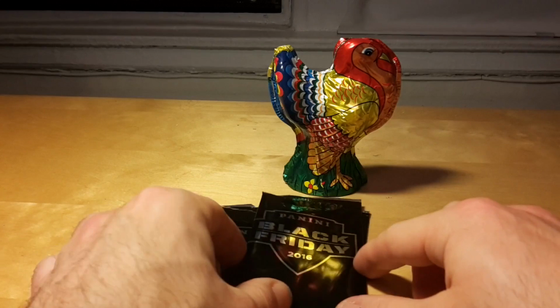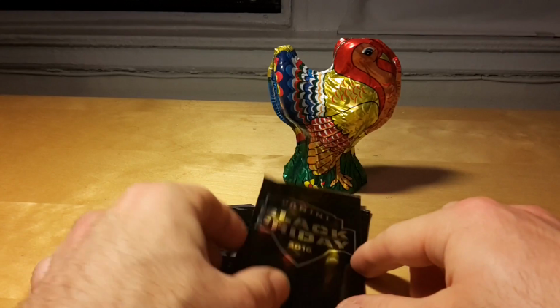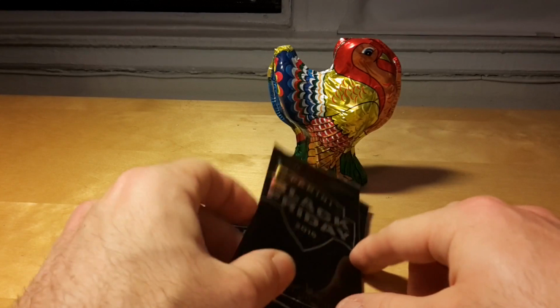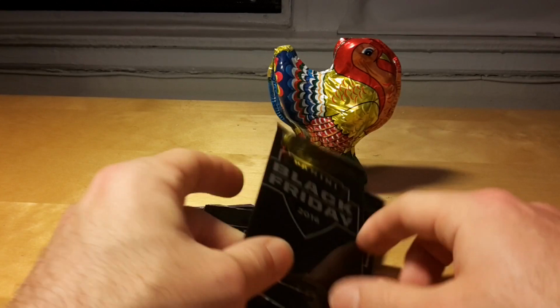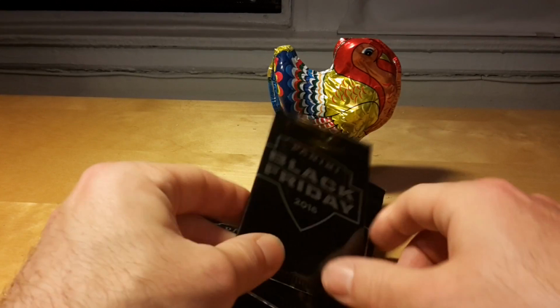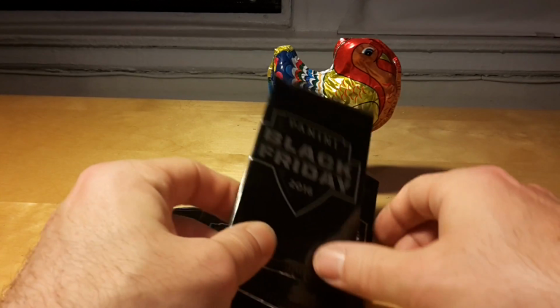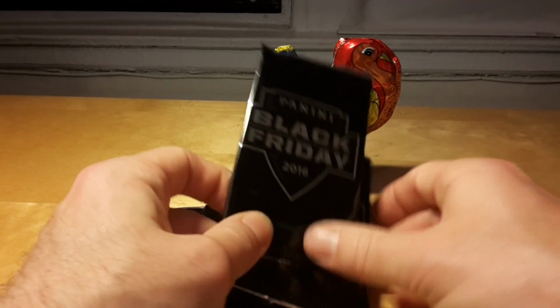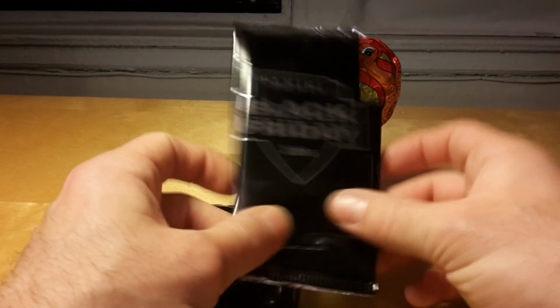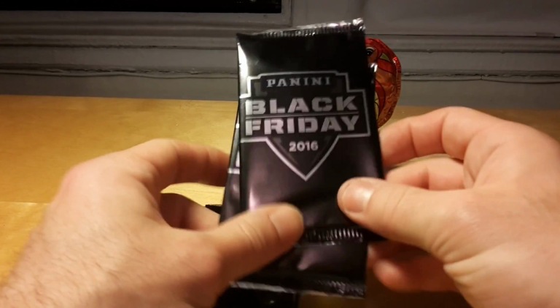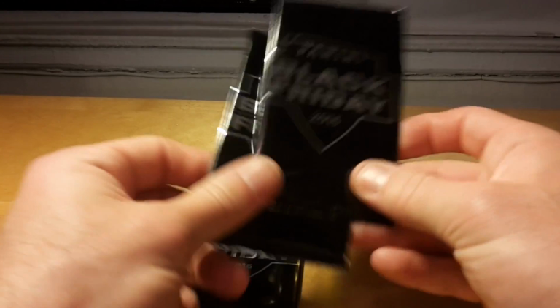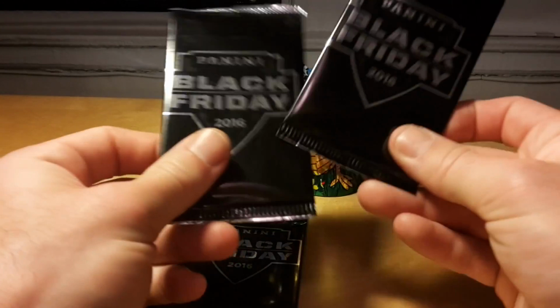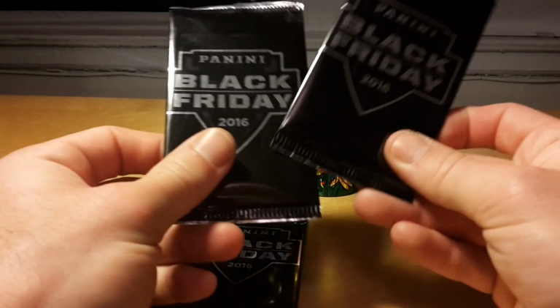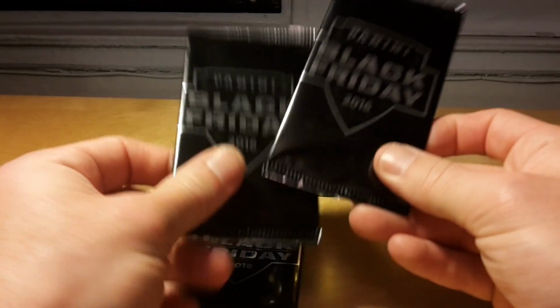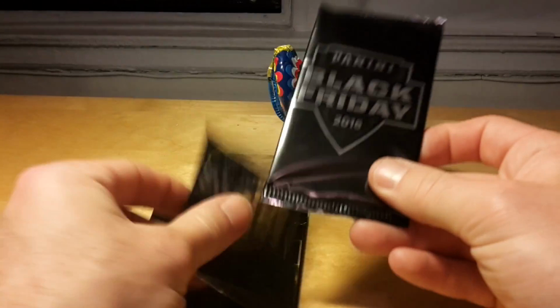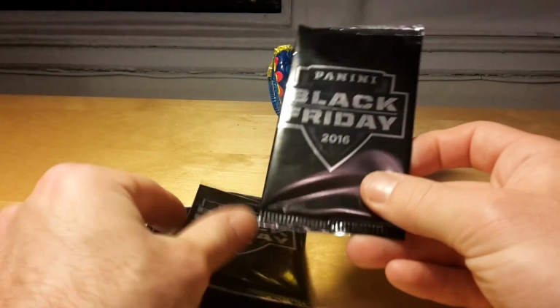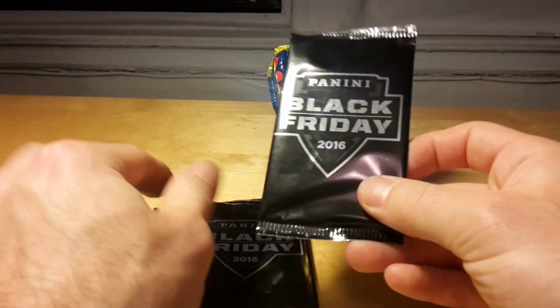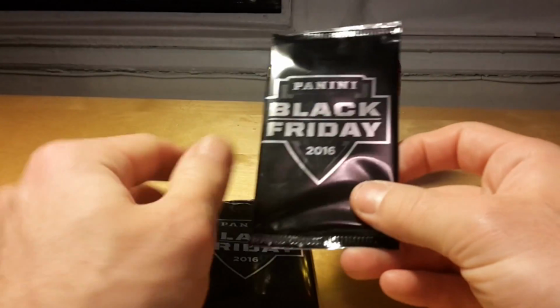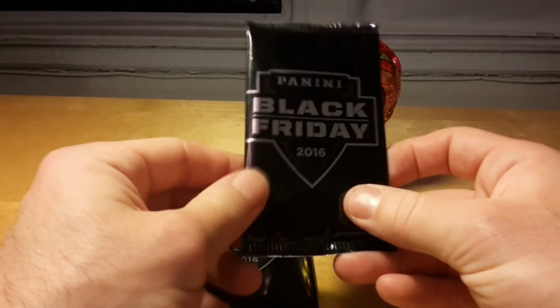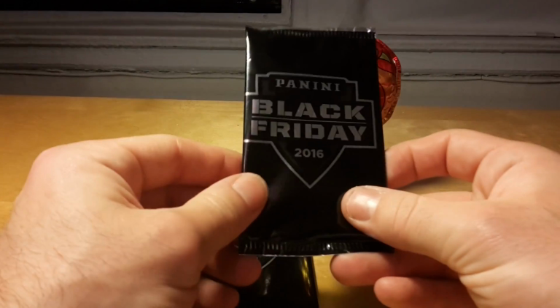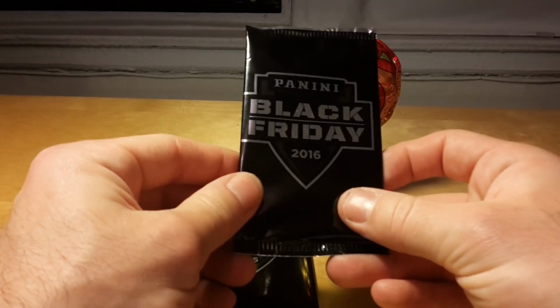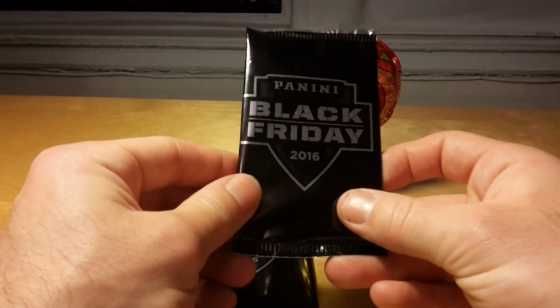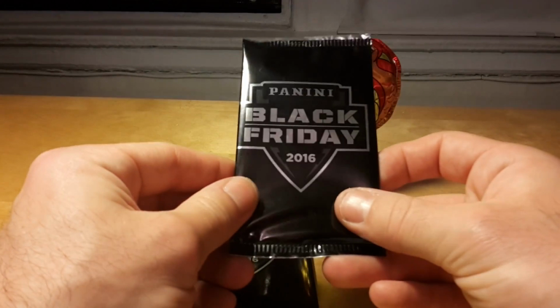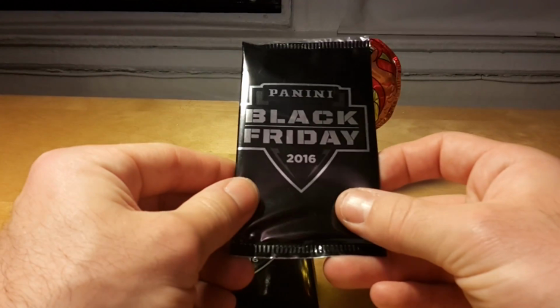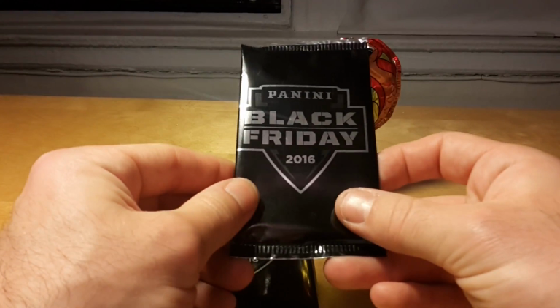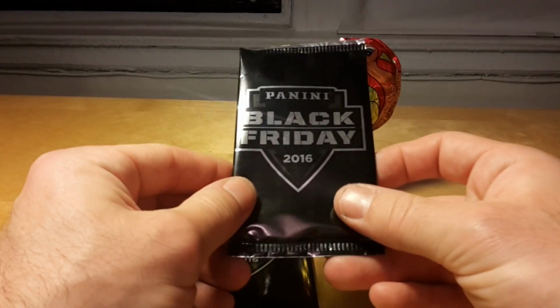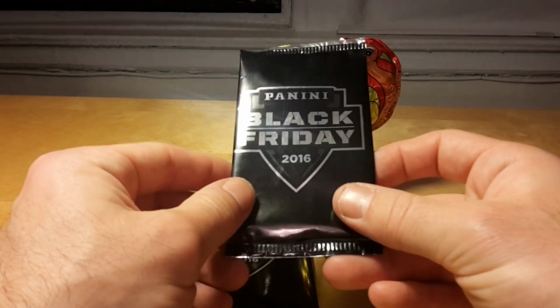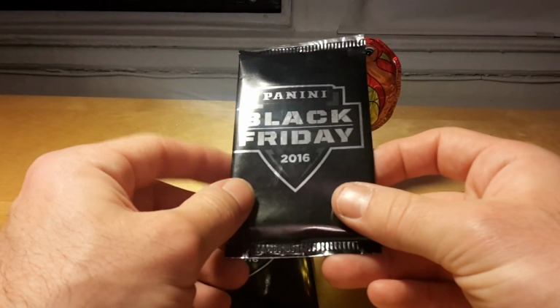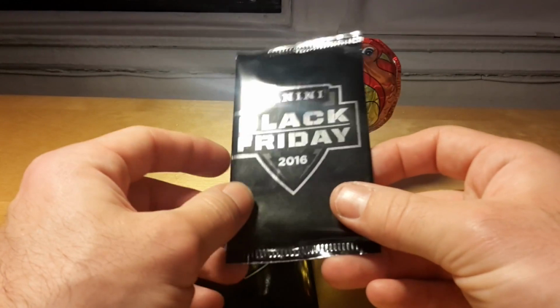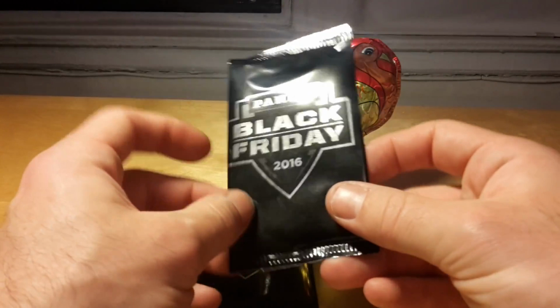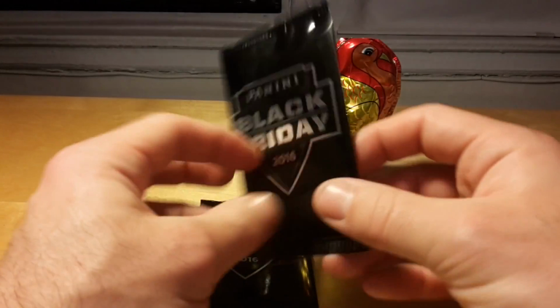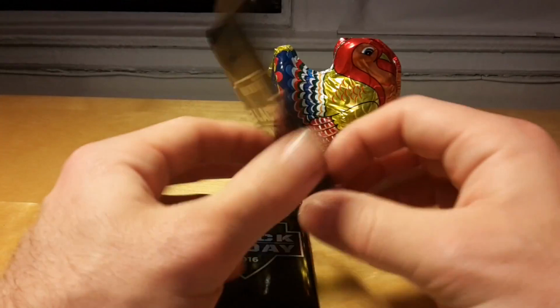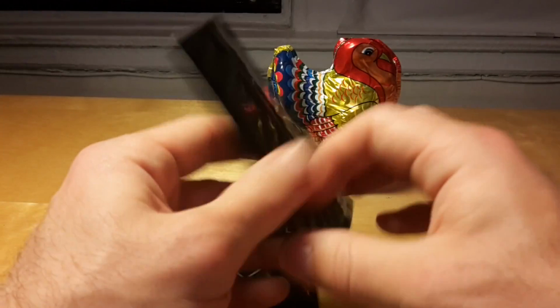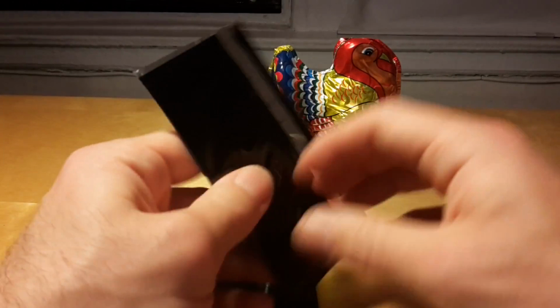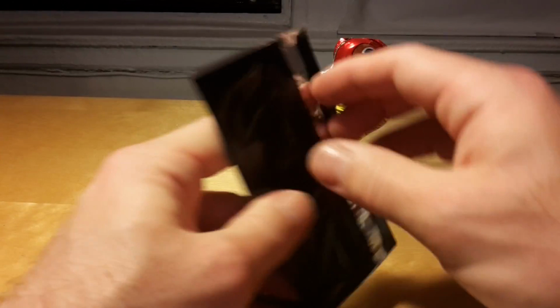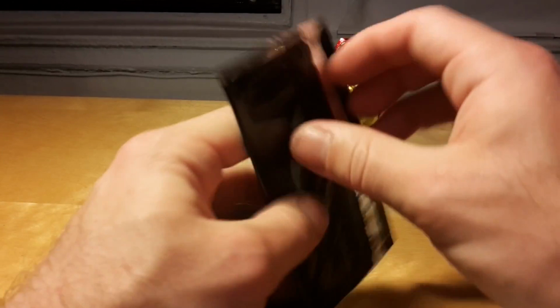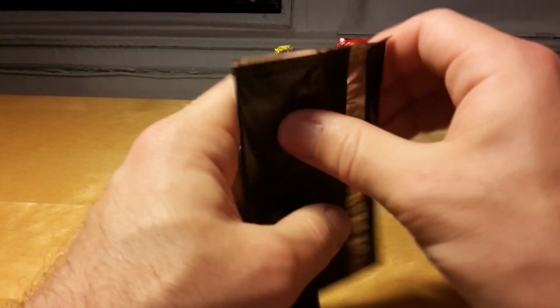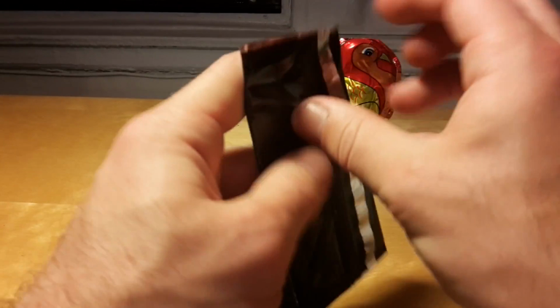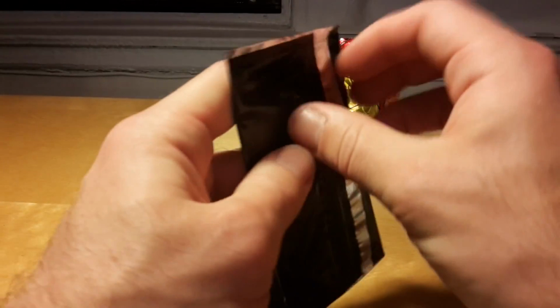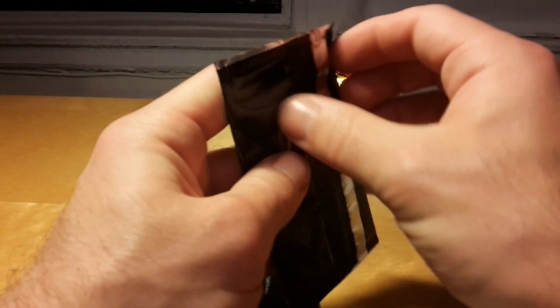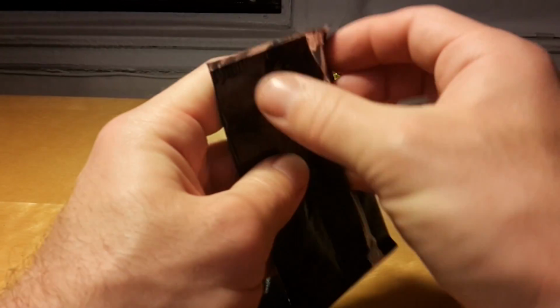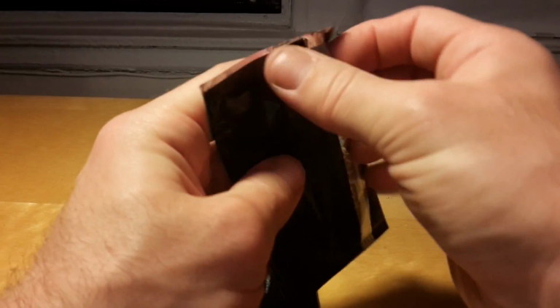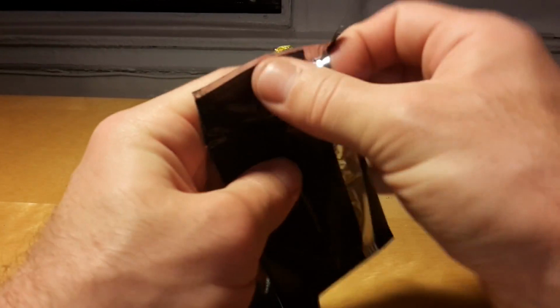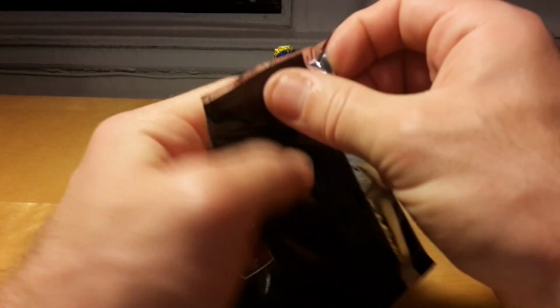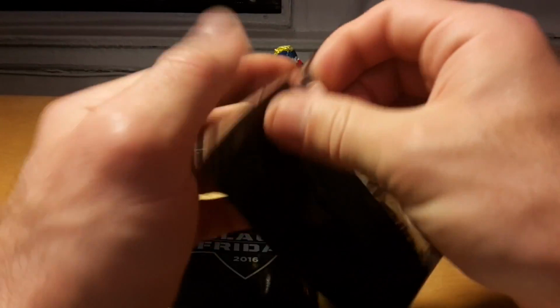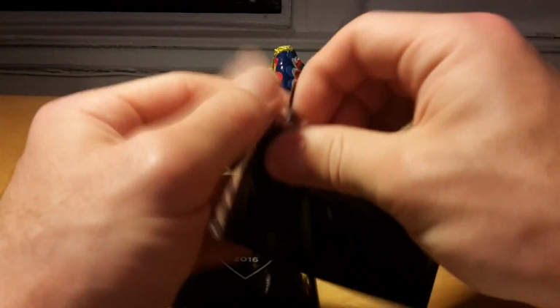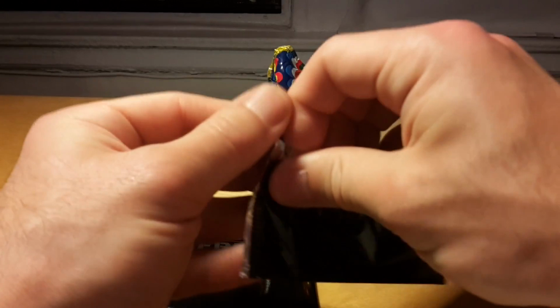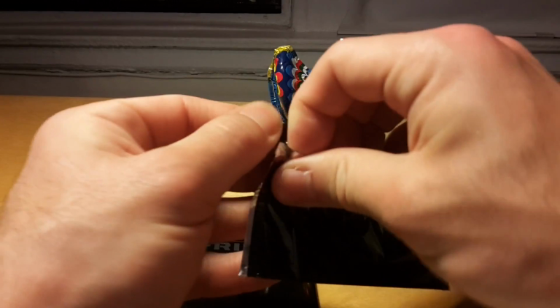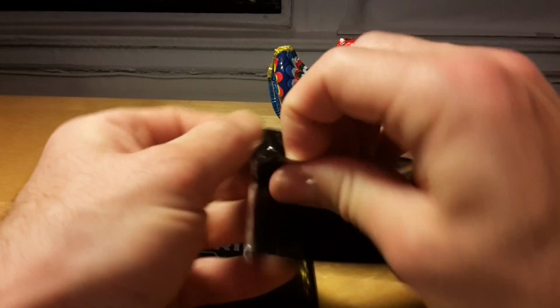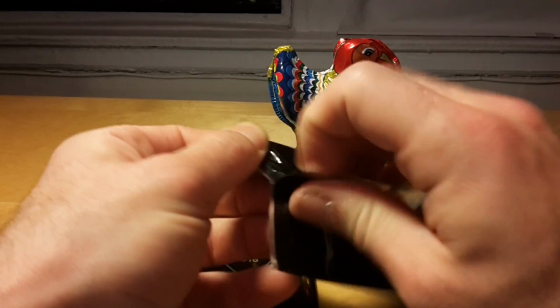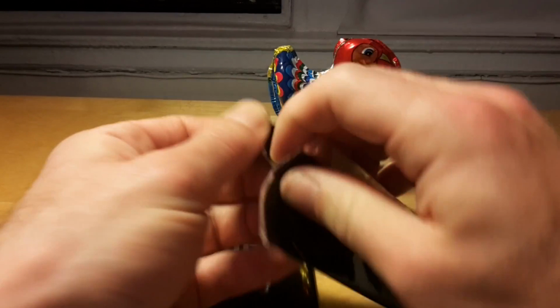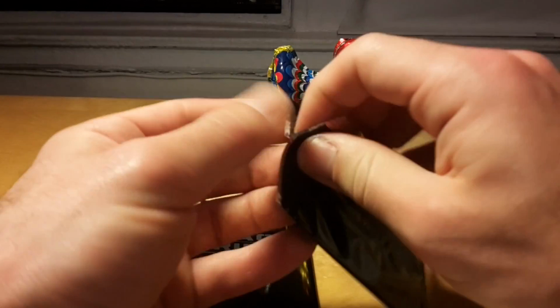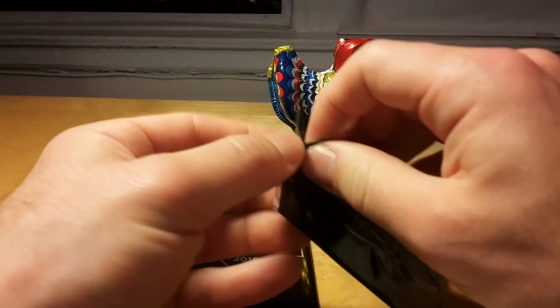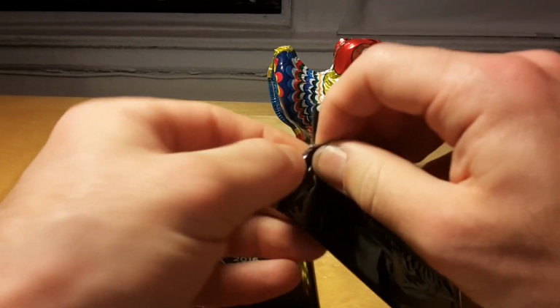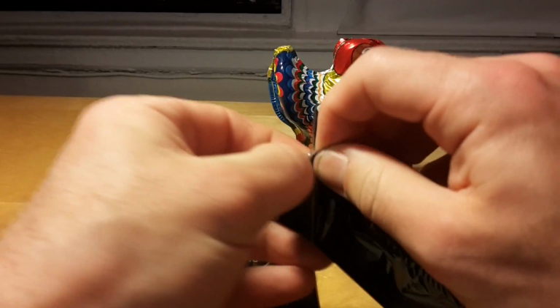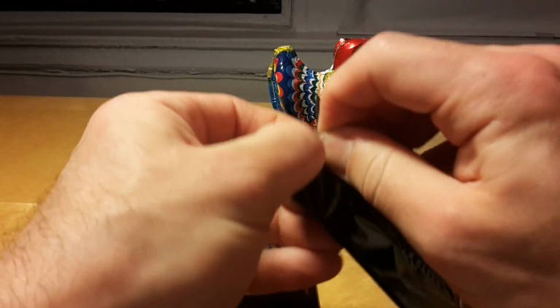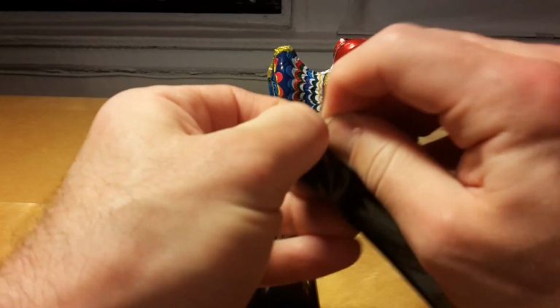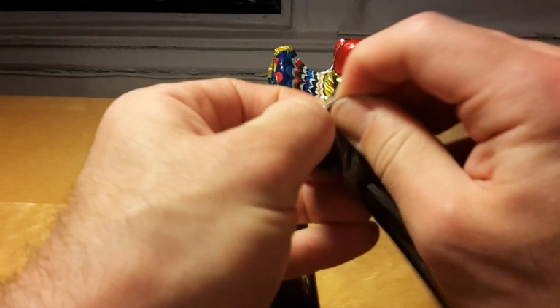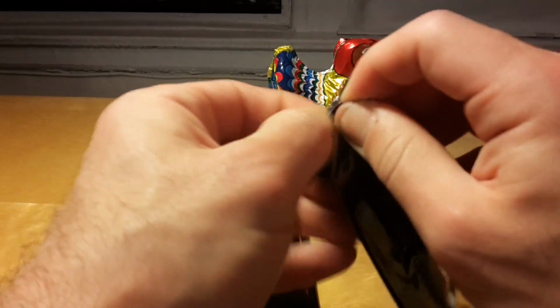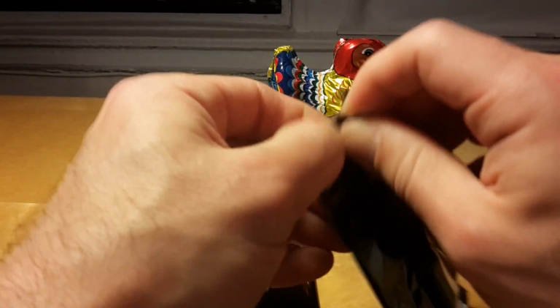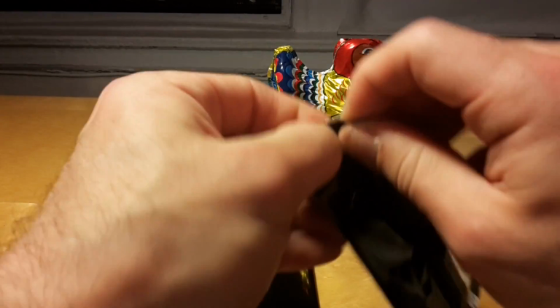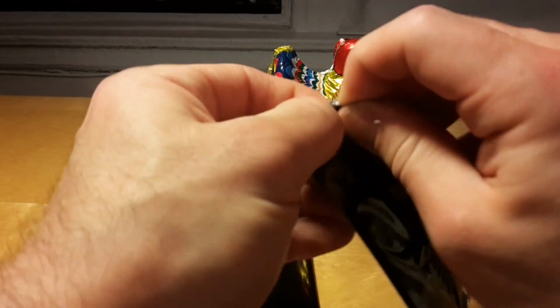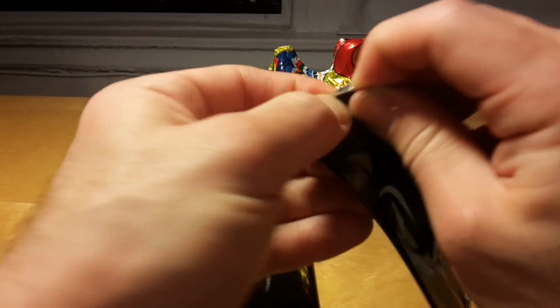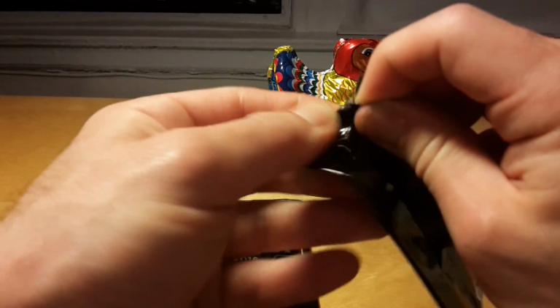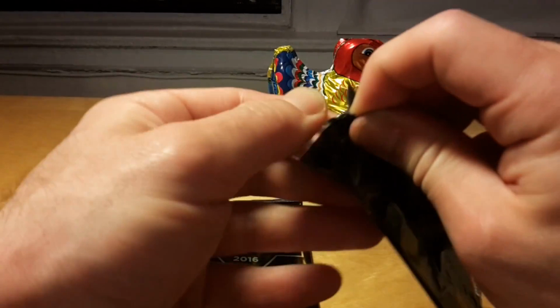What's up guys! Today we're opening 2016 Panini Black Friday packs. They should be multi-sport packs.